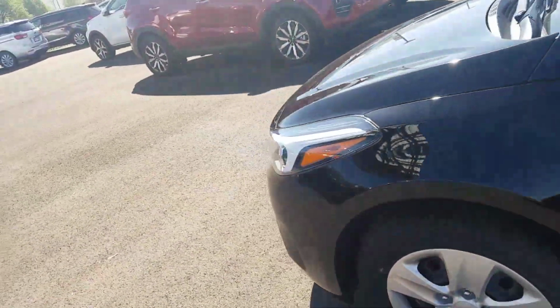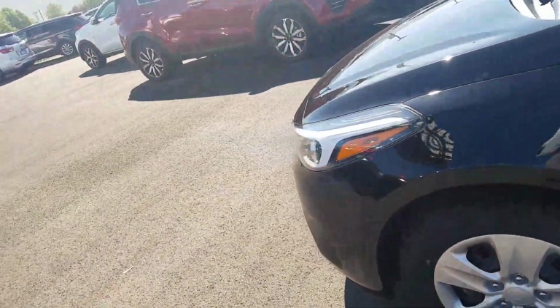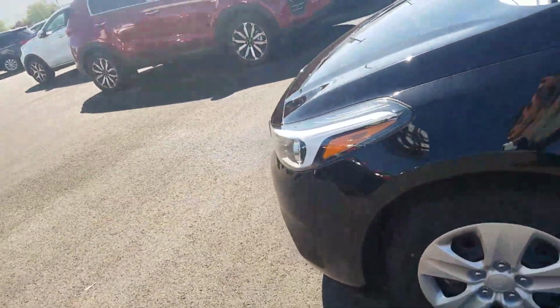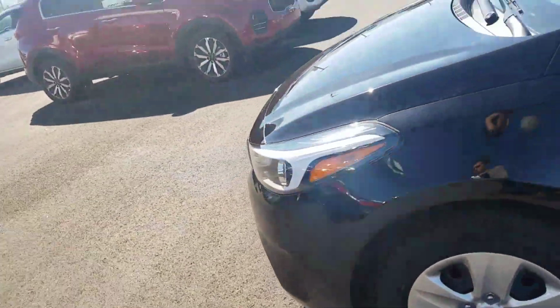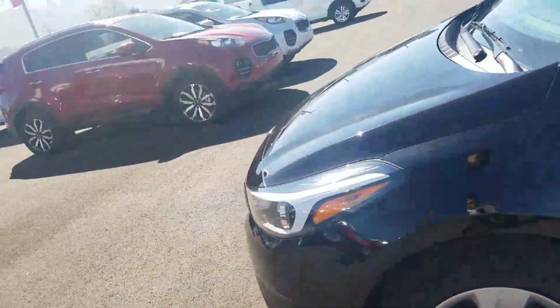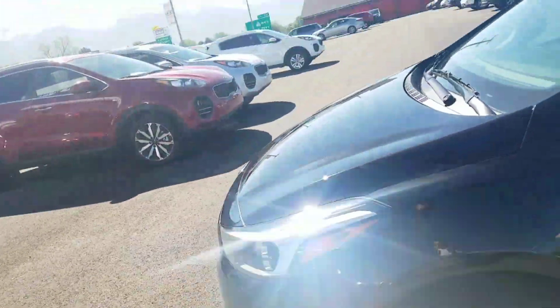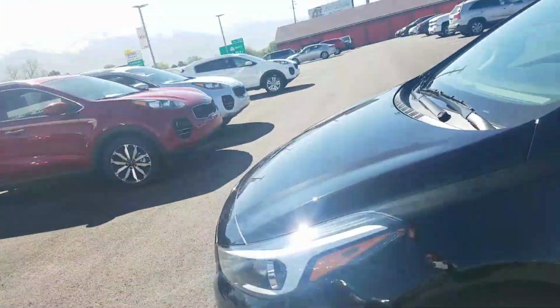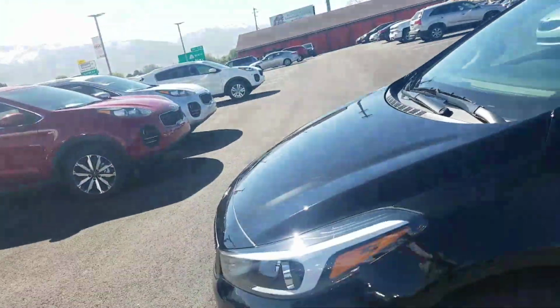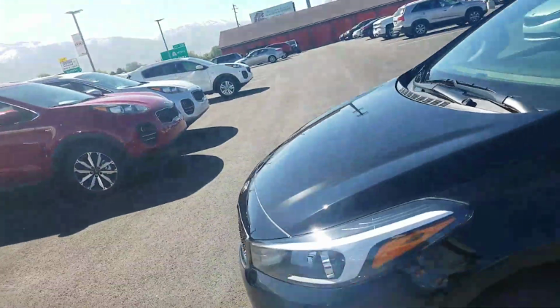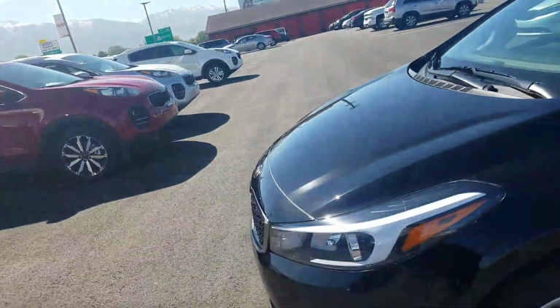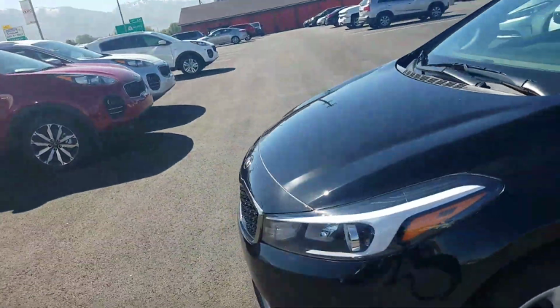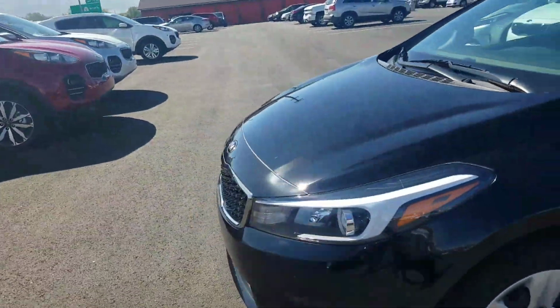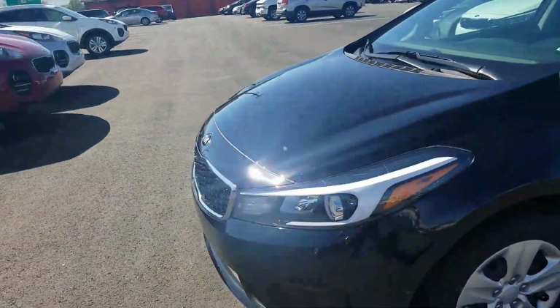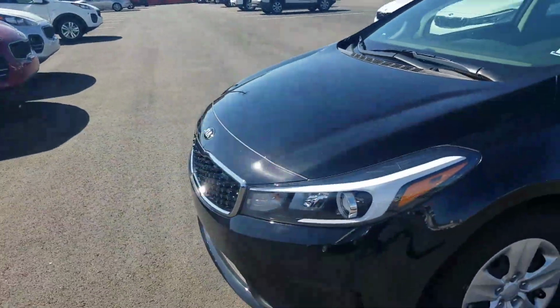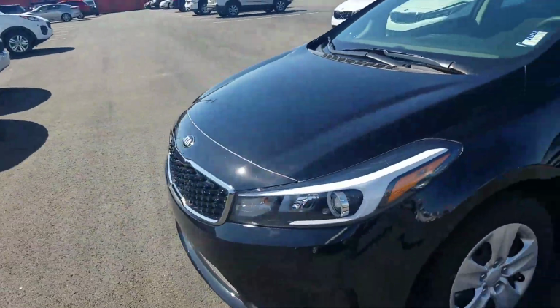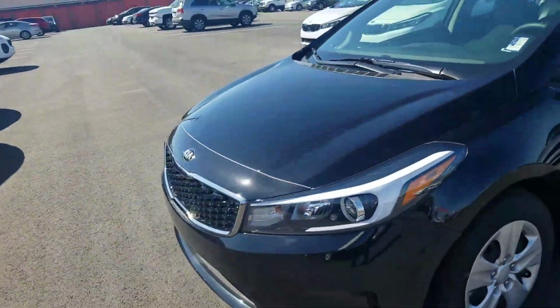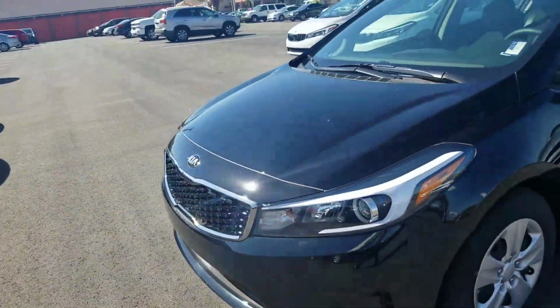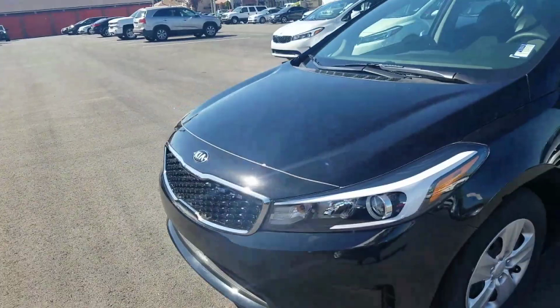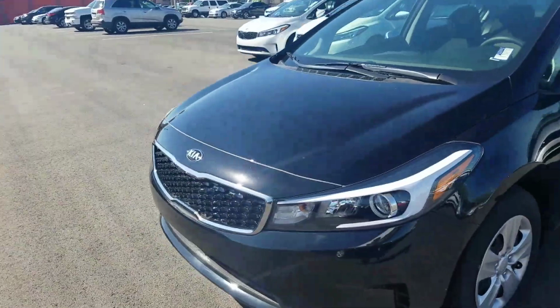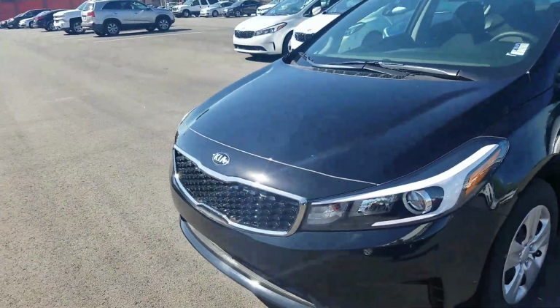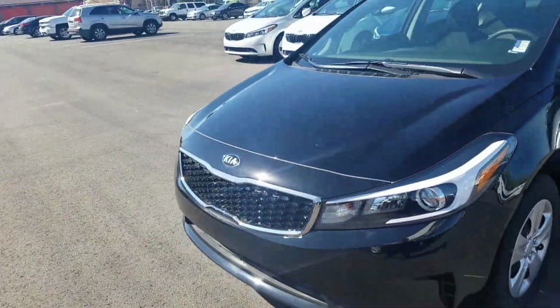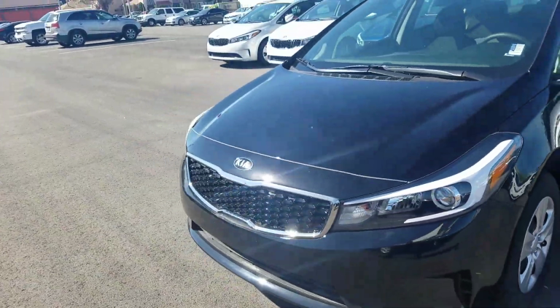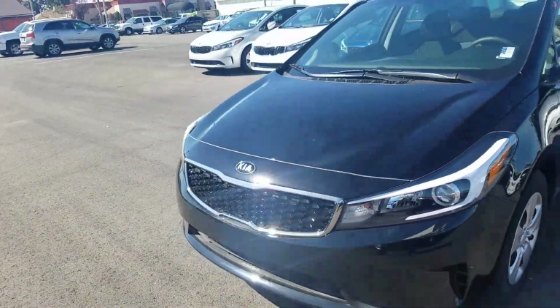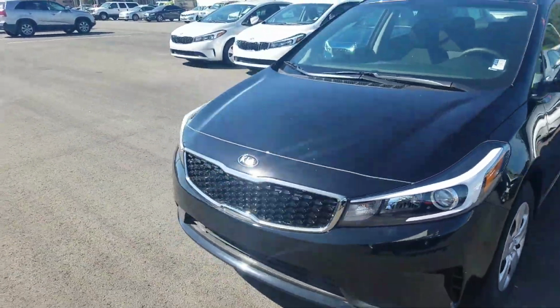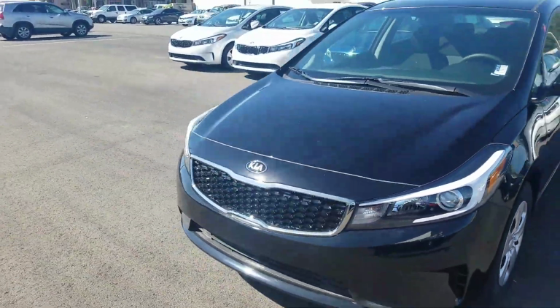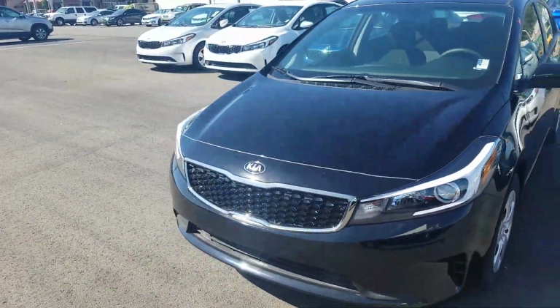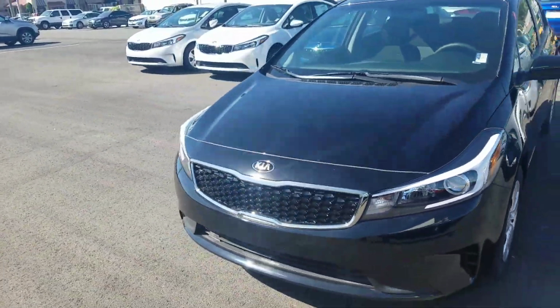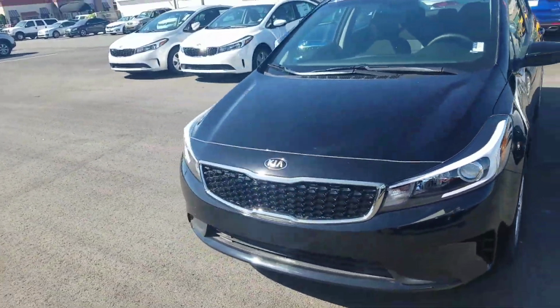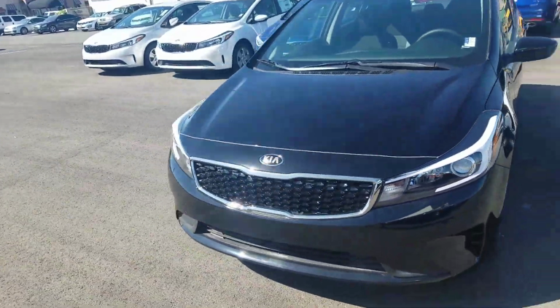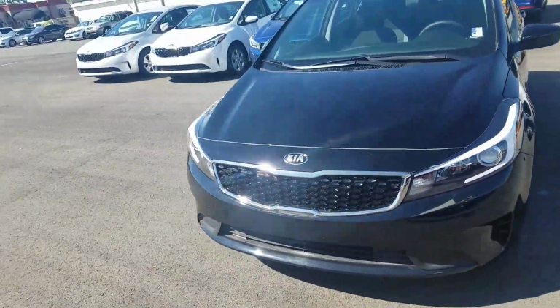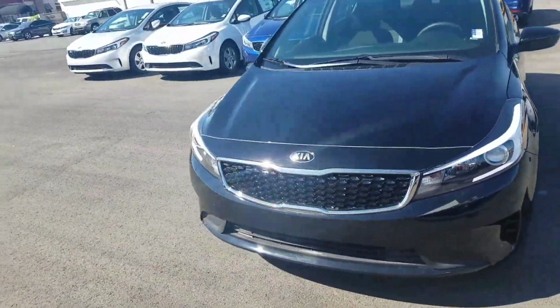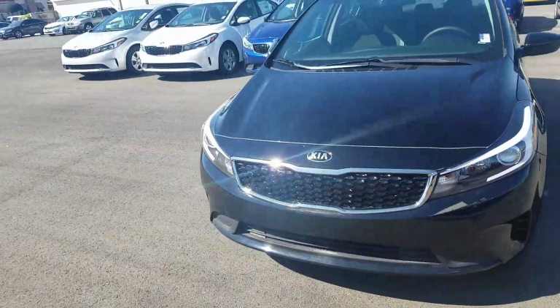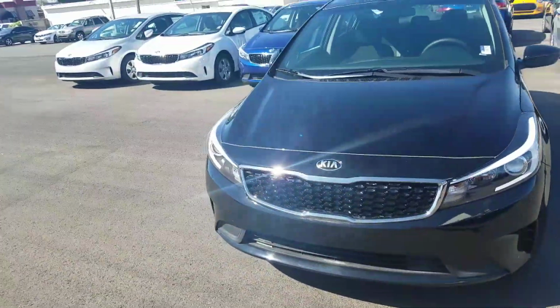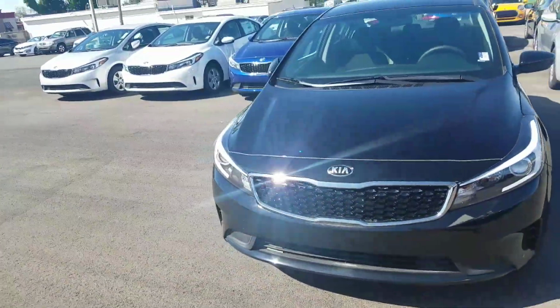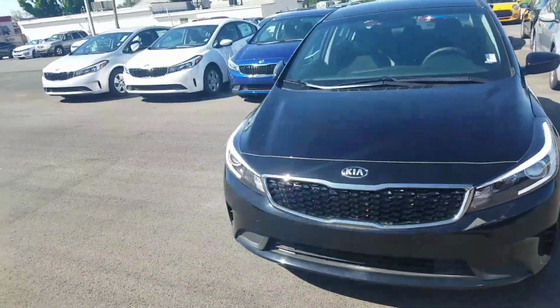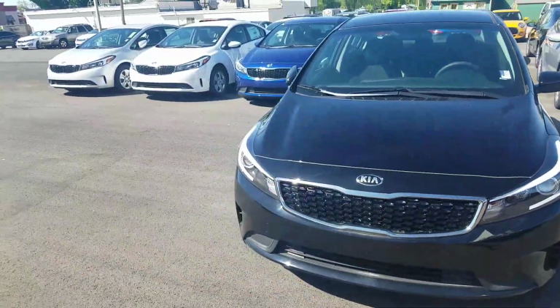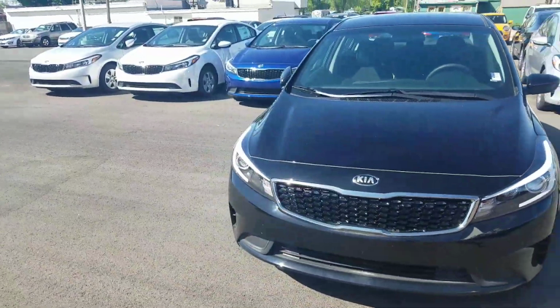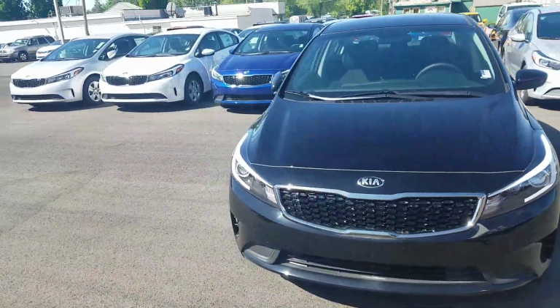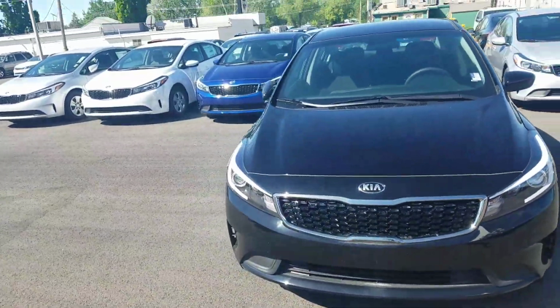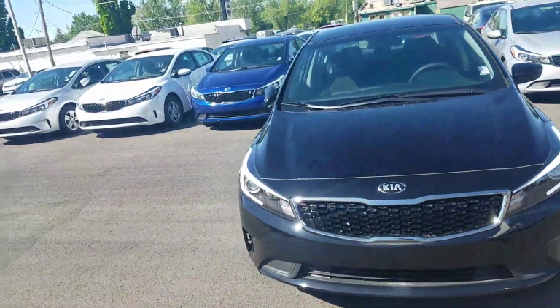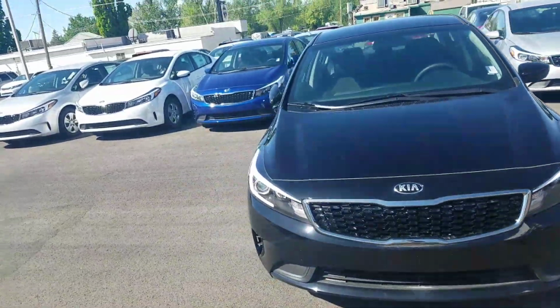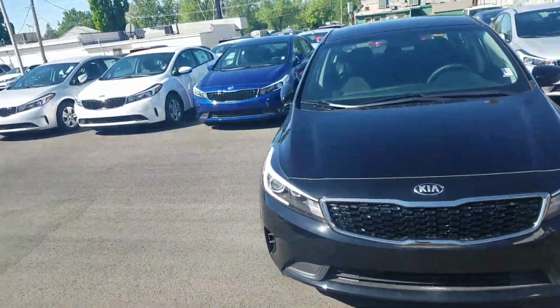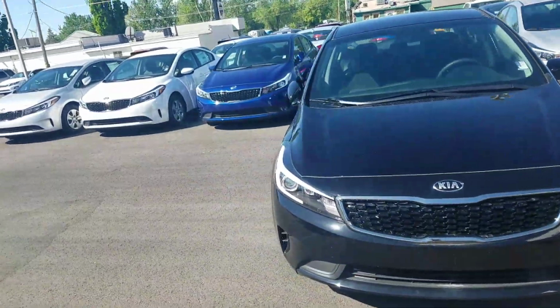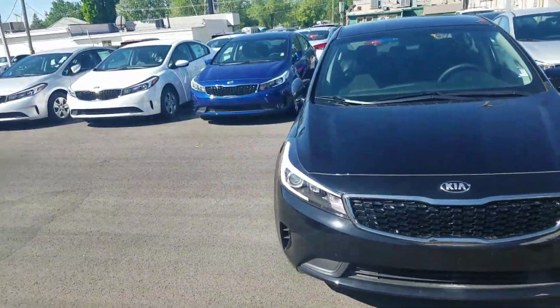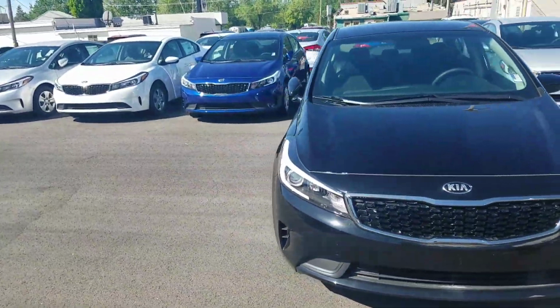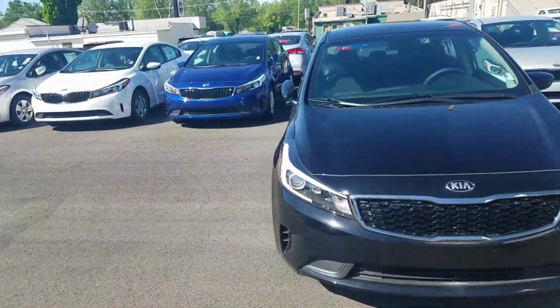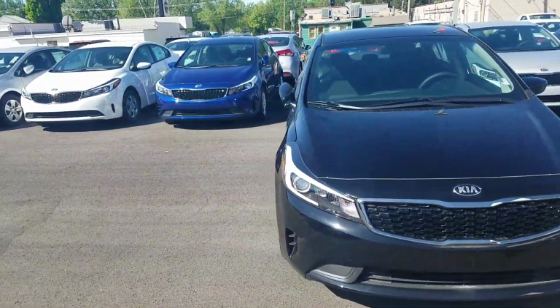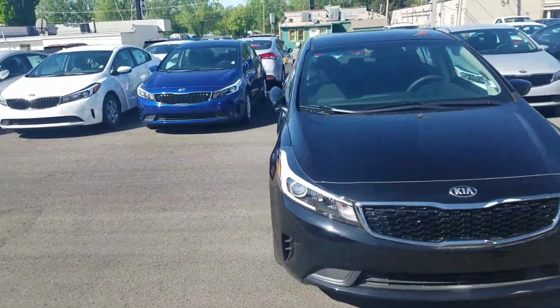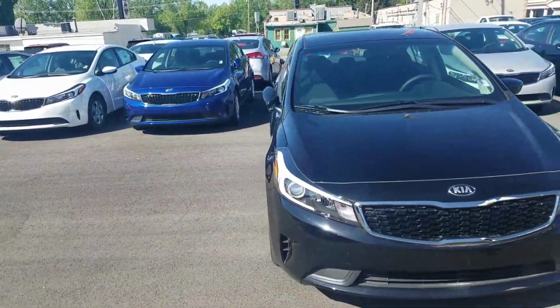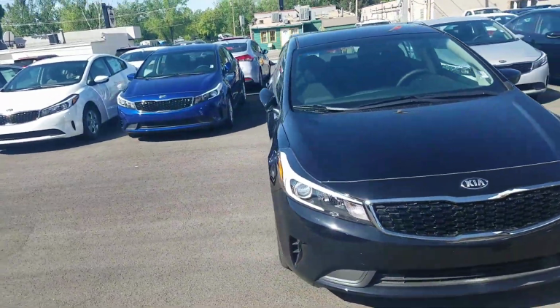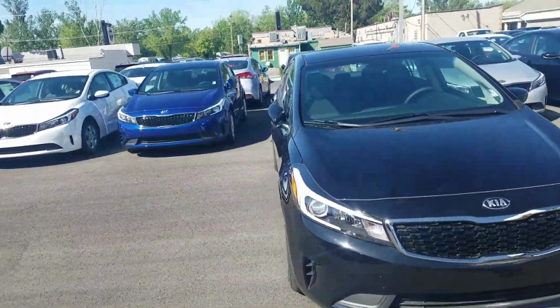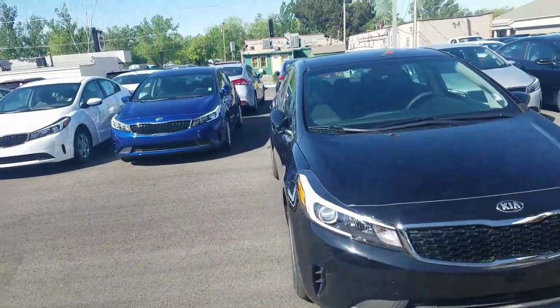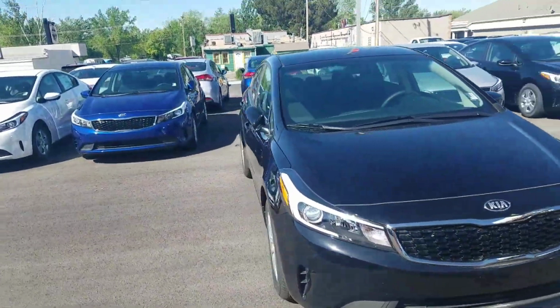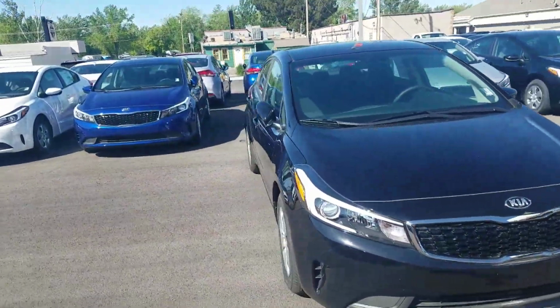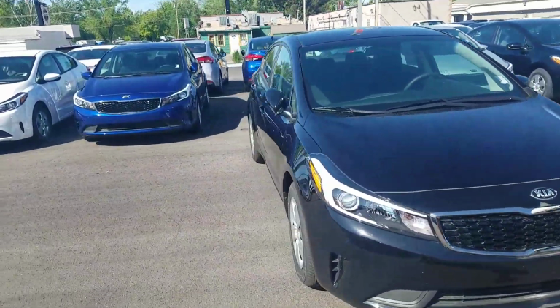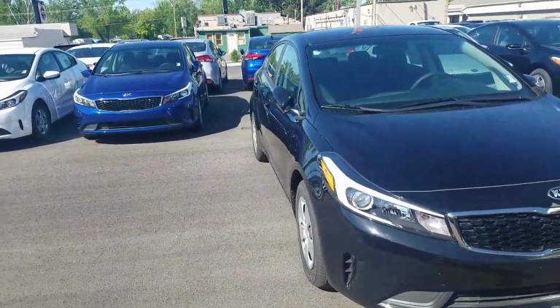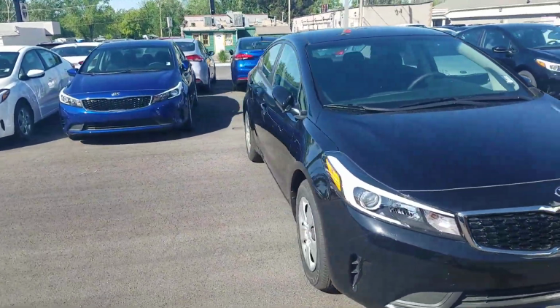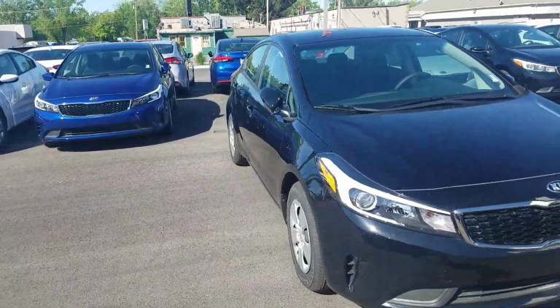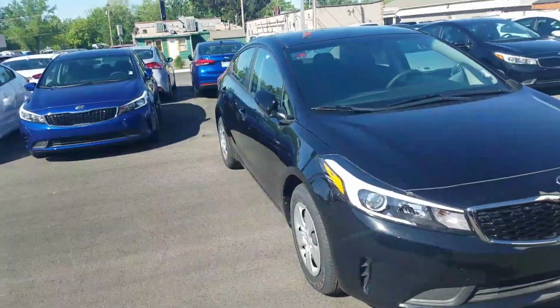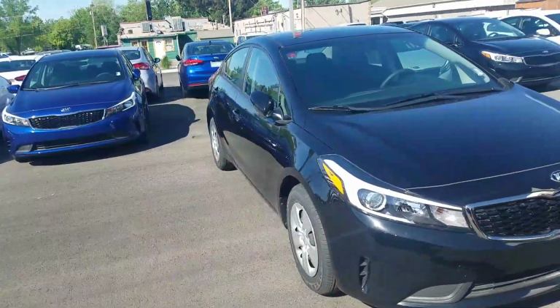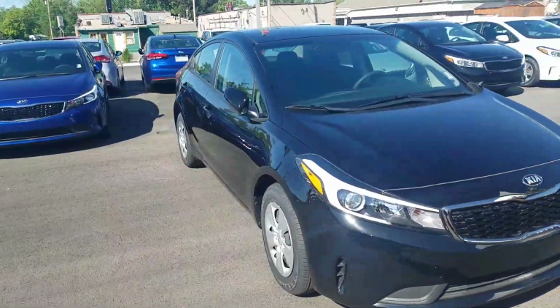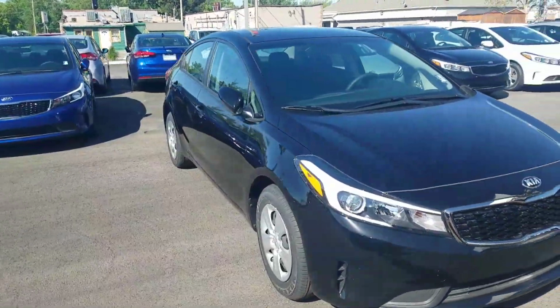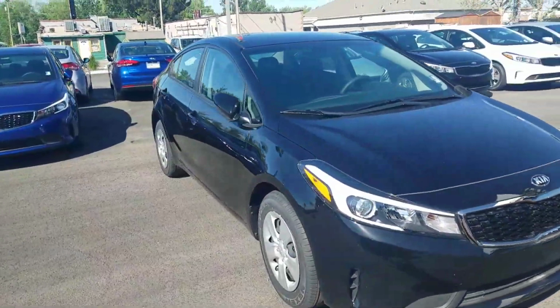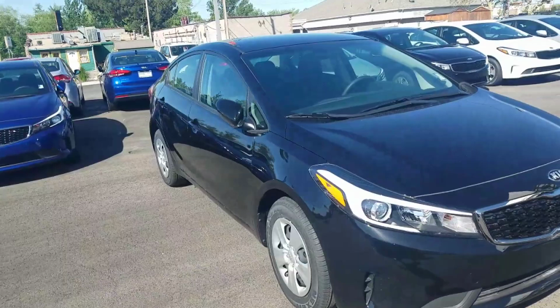All around look. Like I said, best warranty in the business — ten year, 100,000 miles.